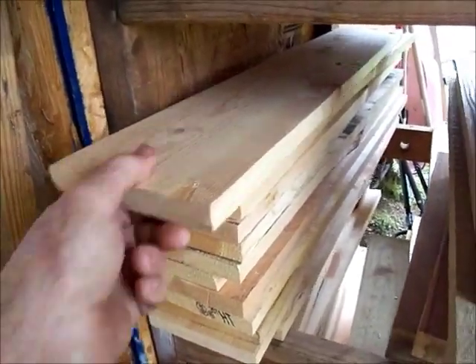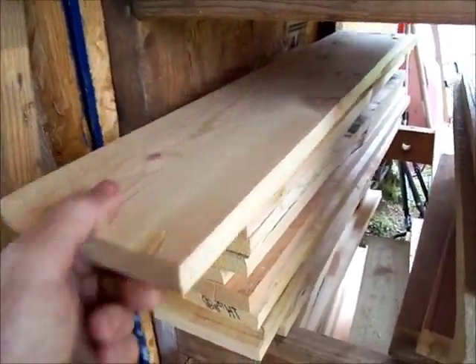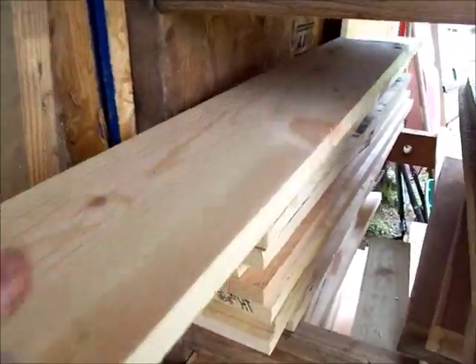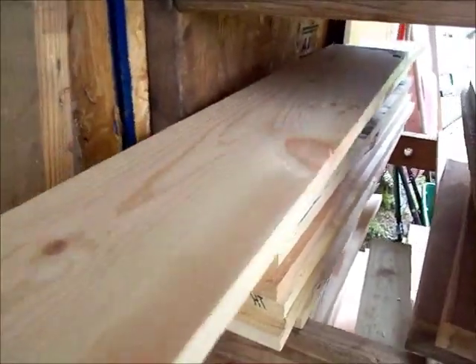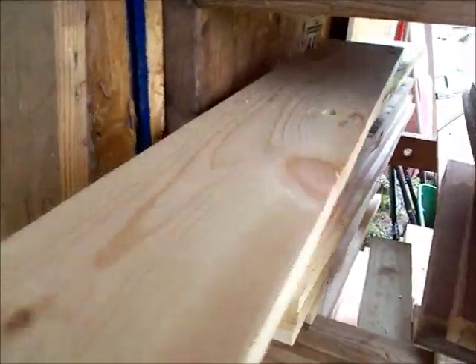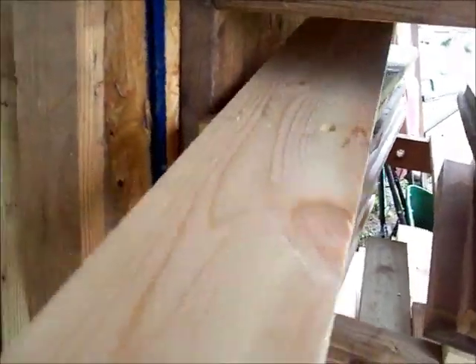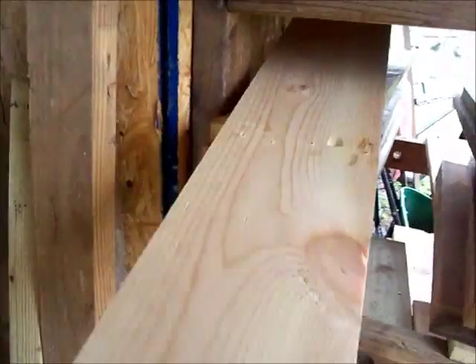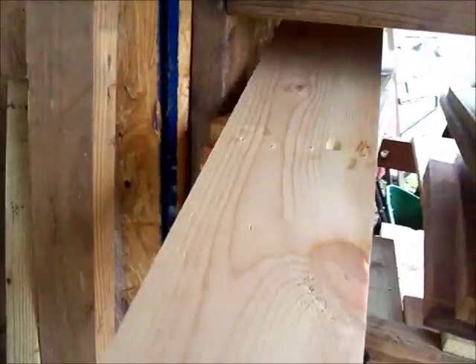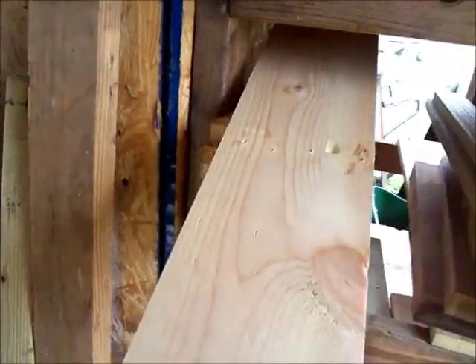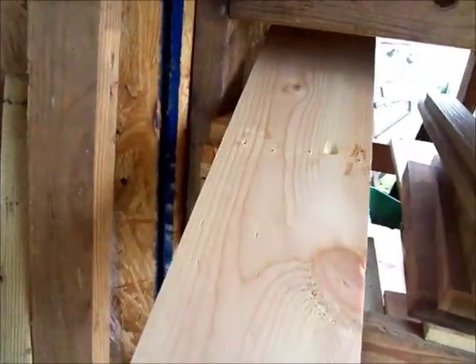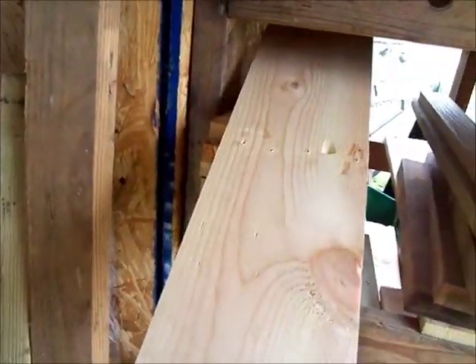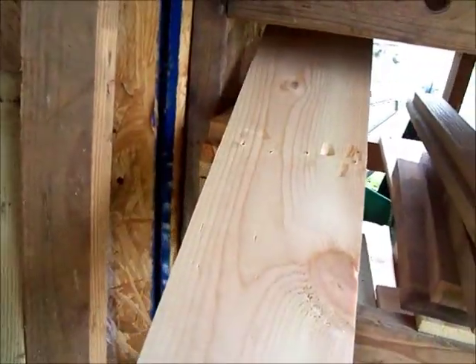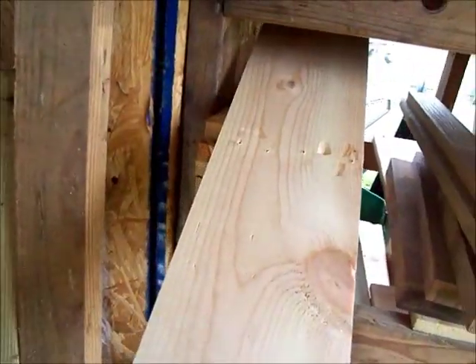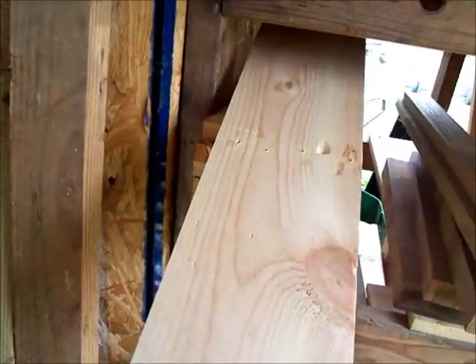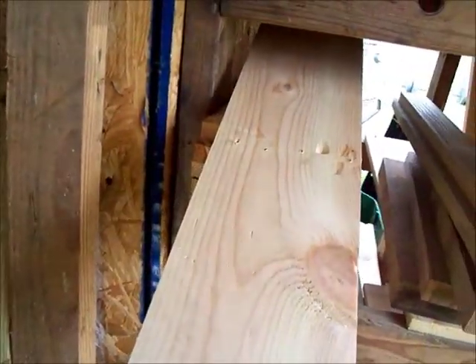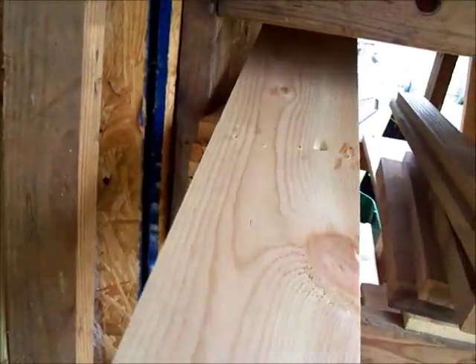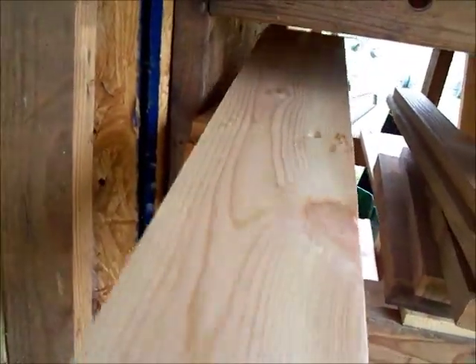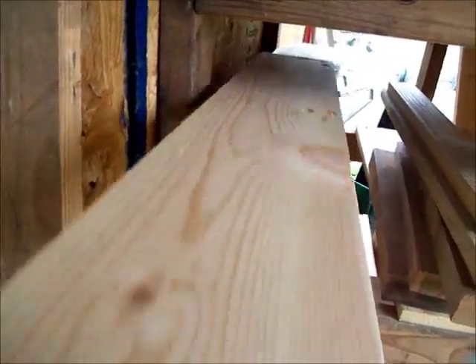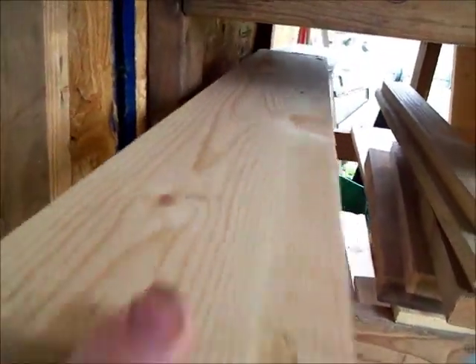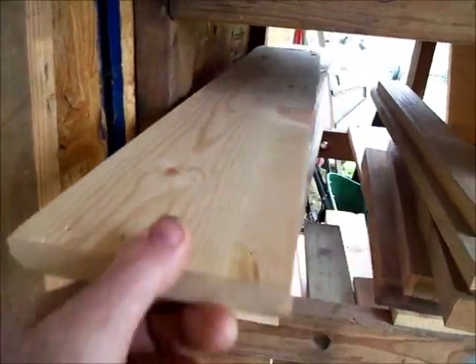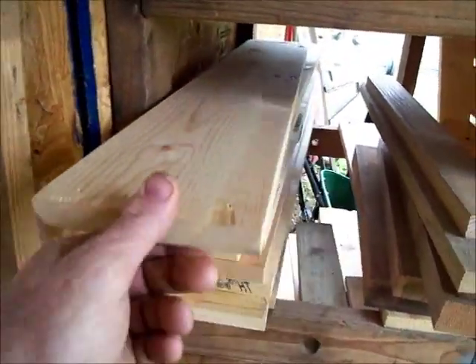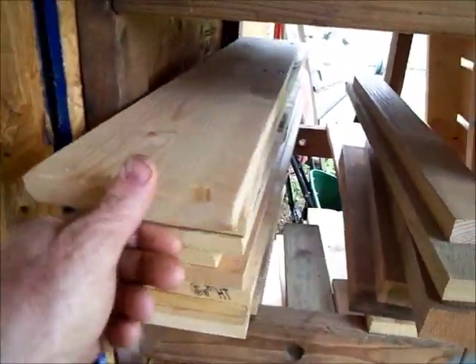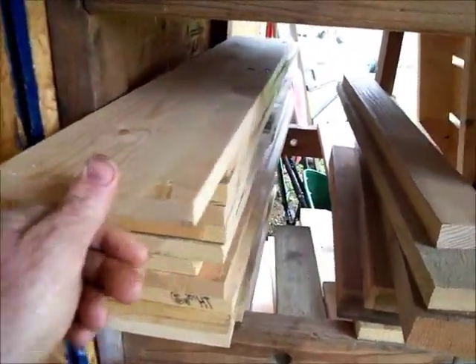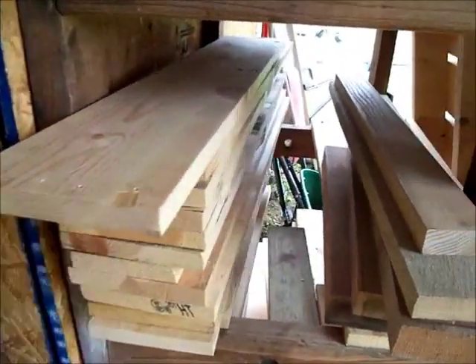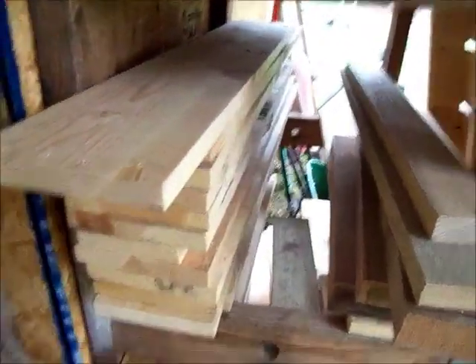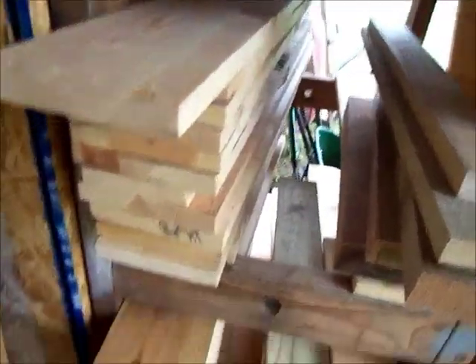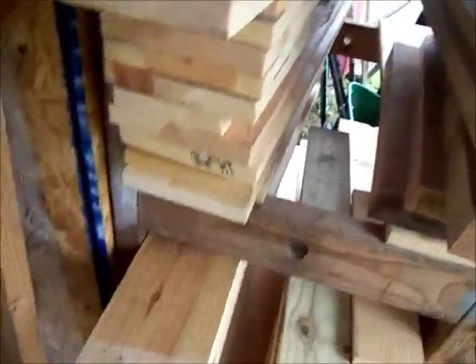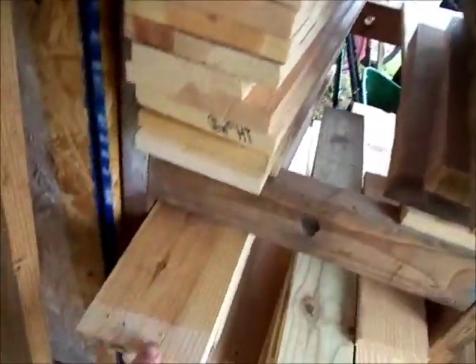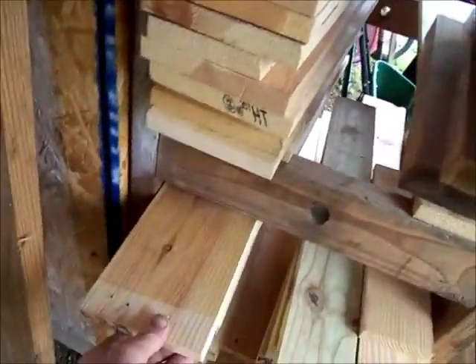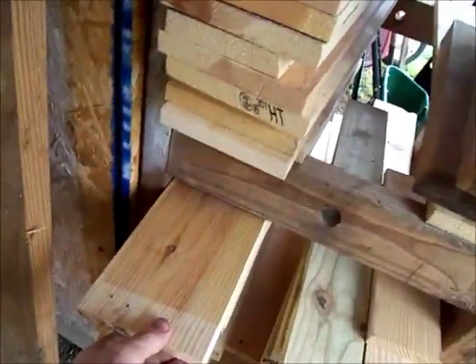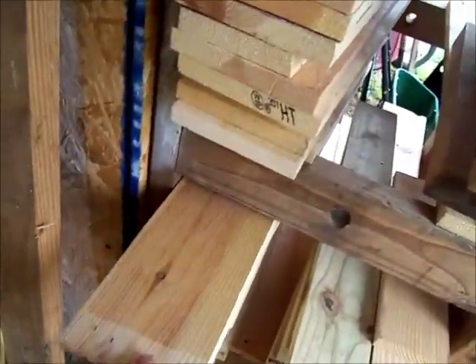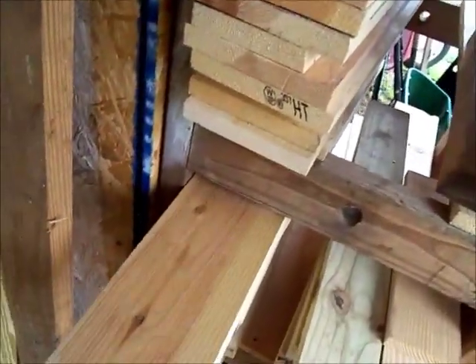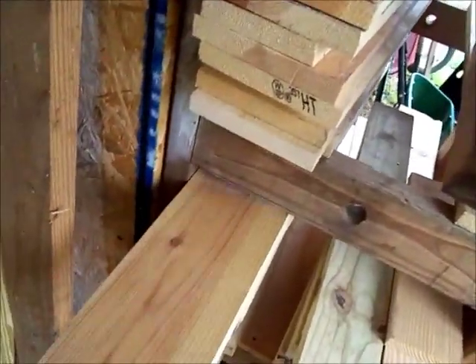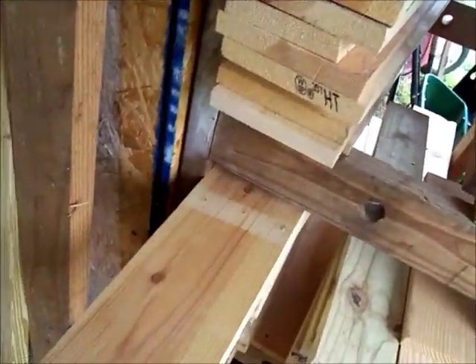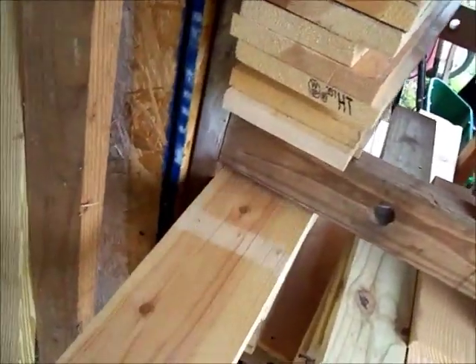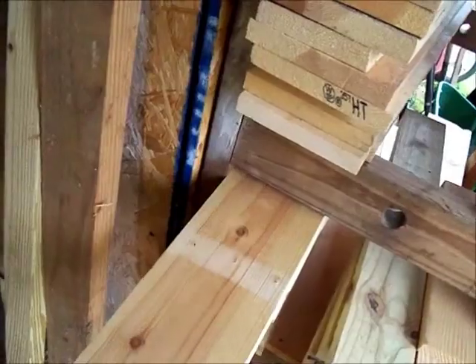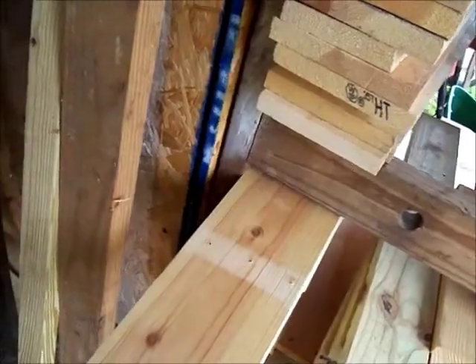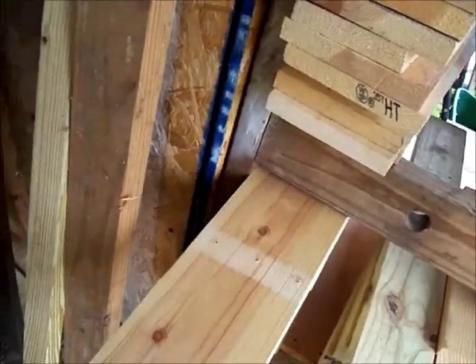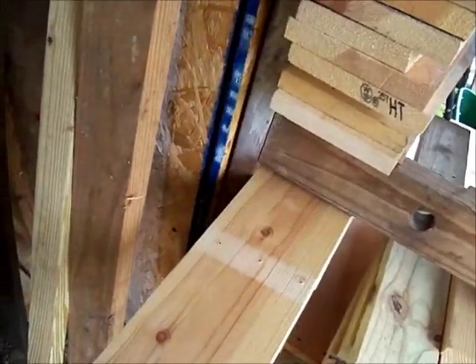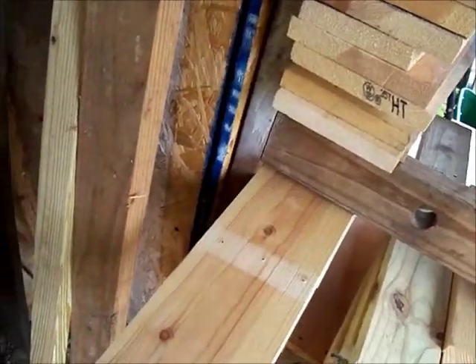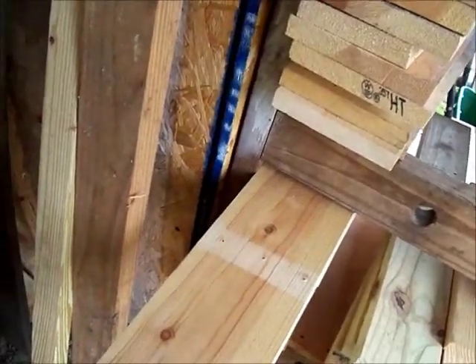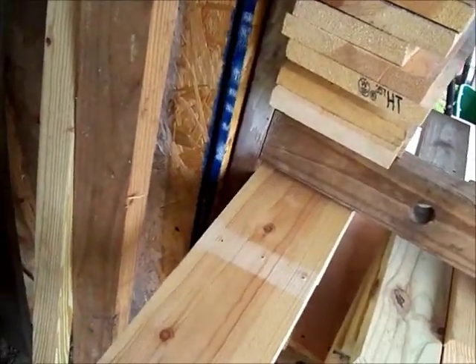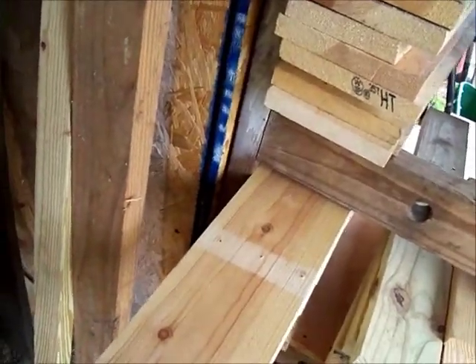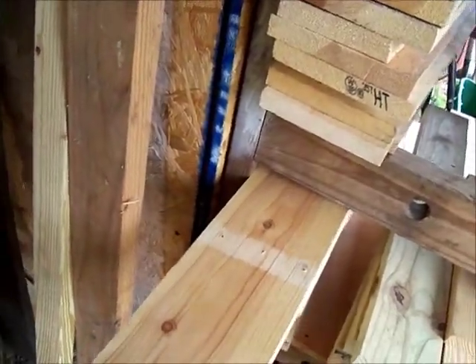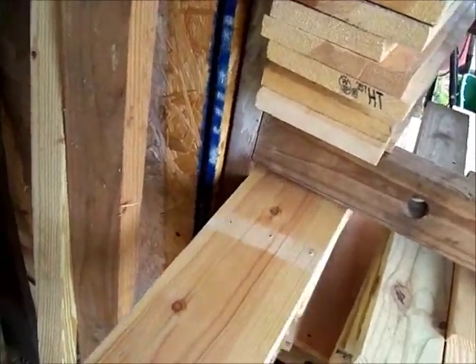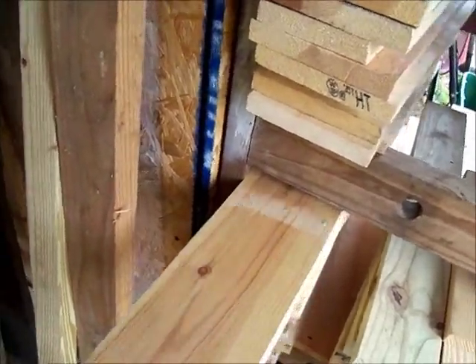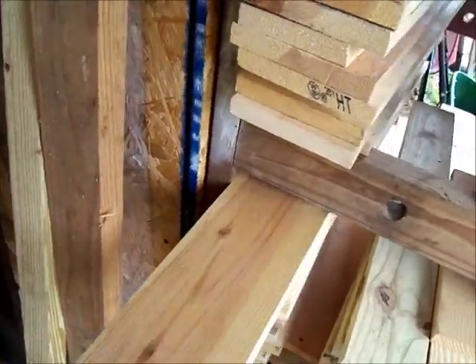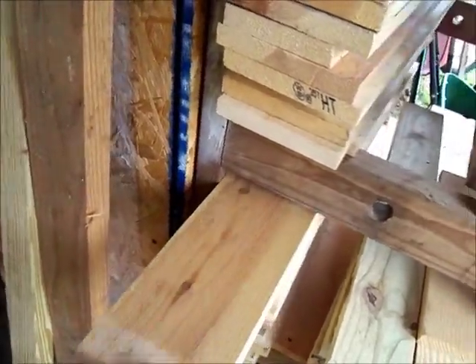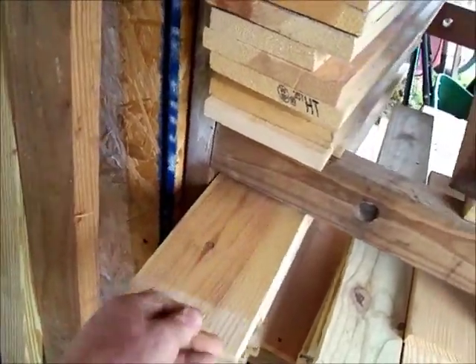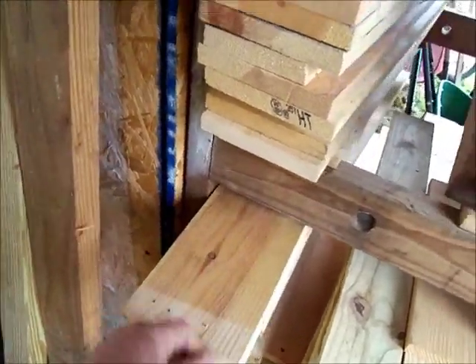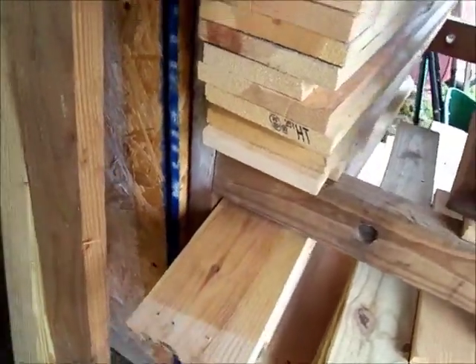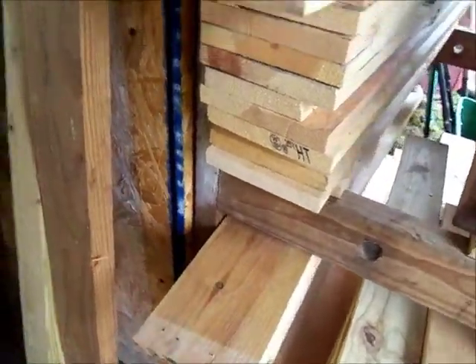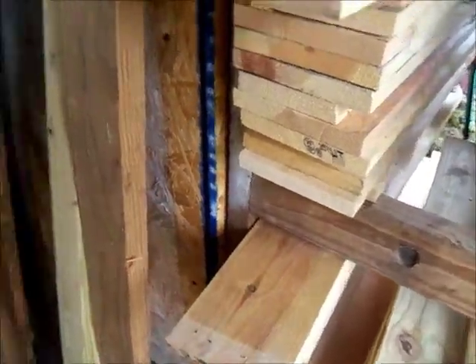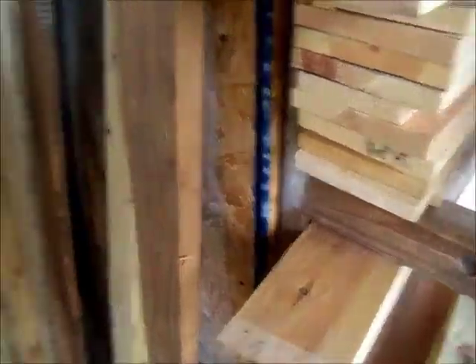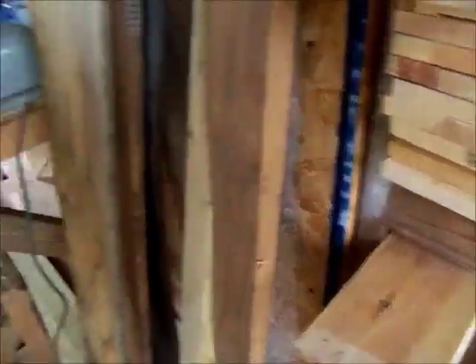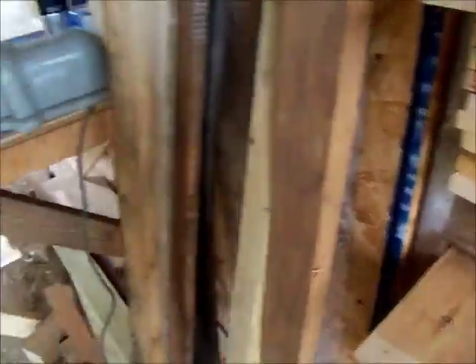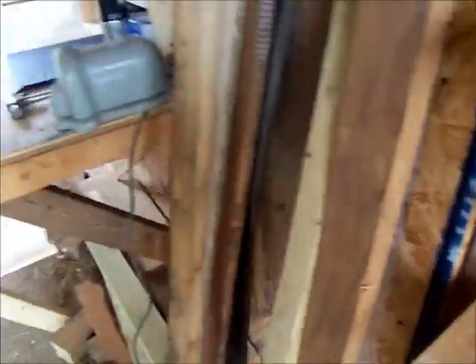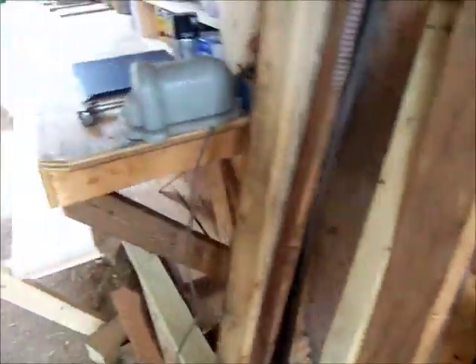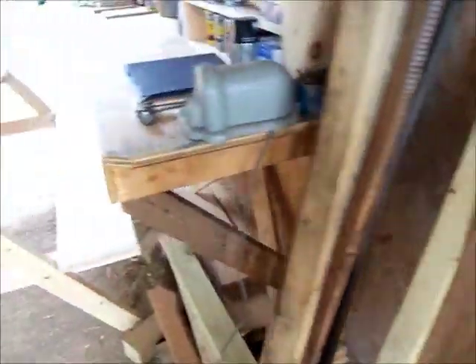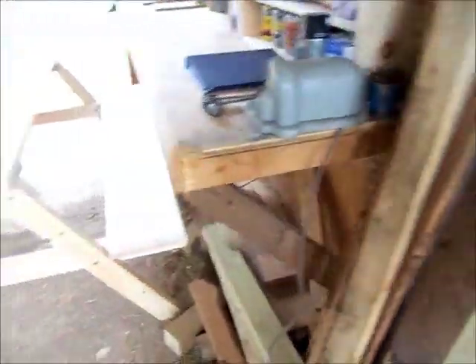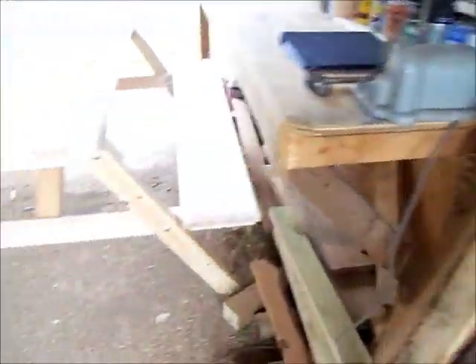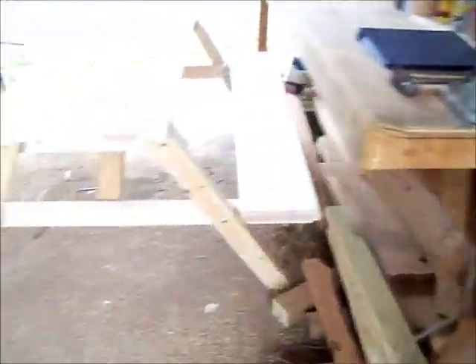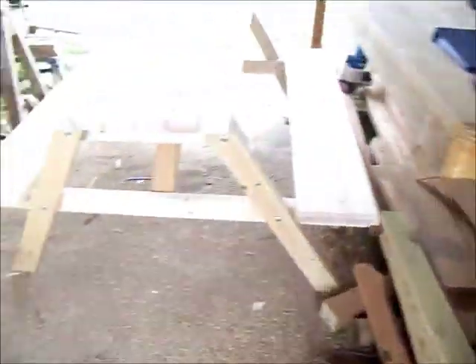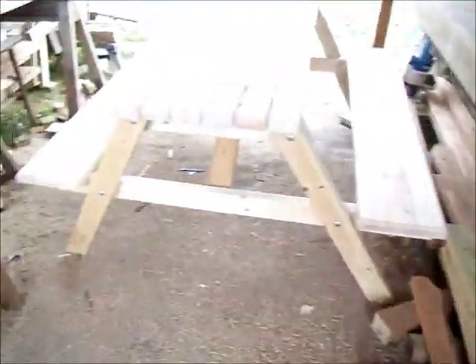Really nice lumber. It's not going to take much to clean it up.